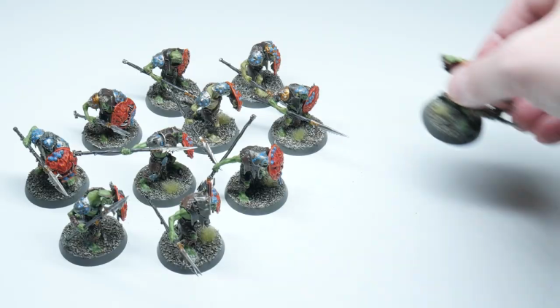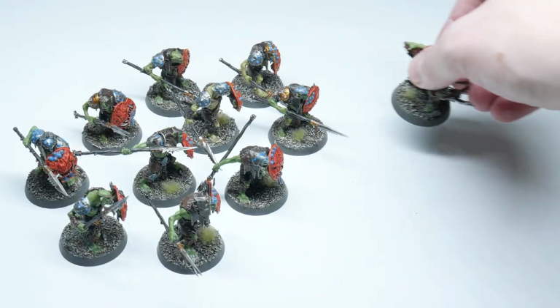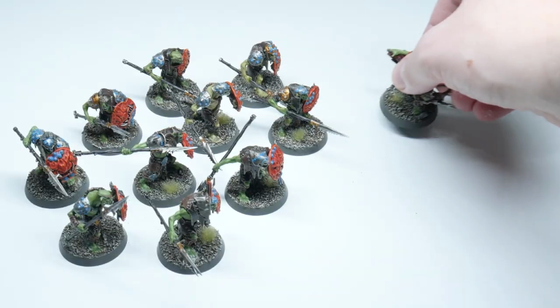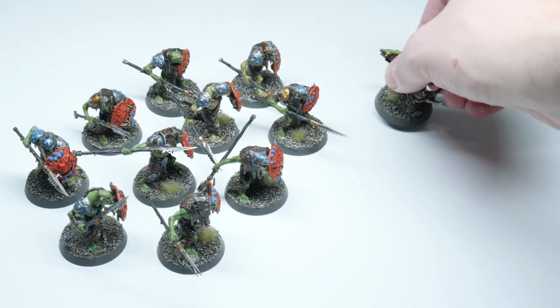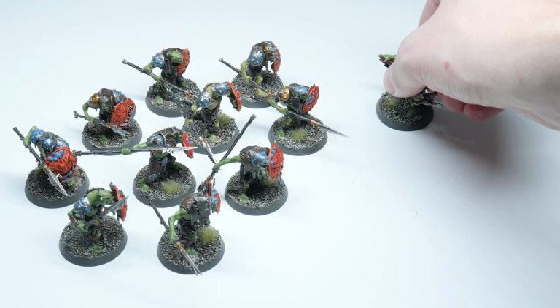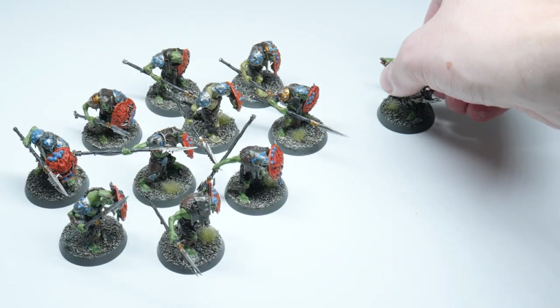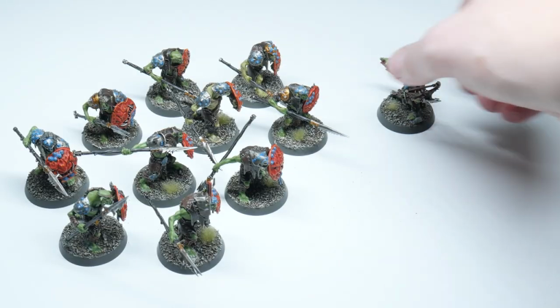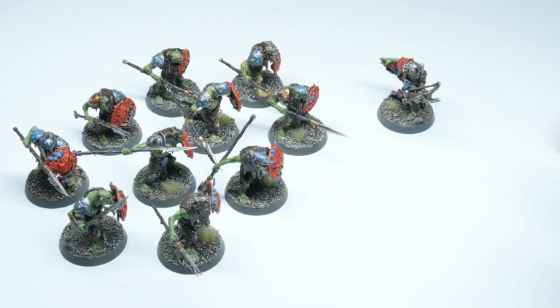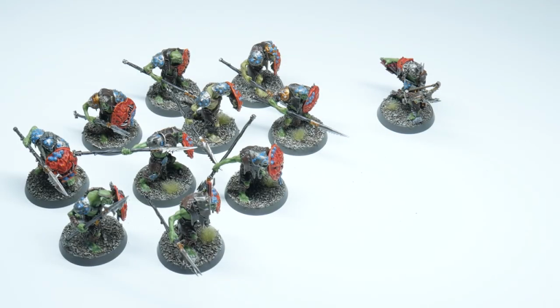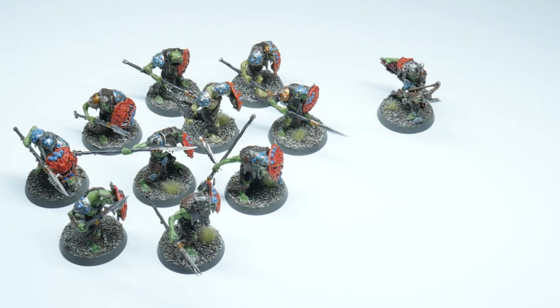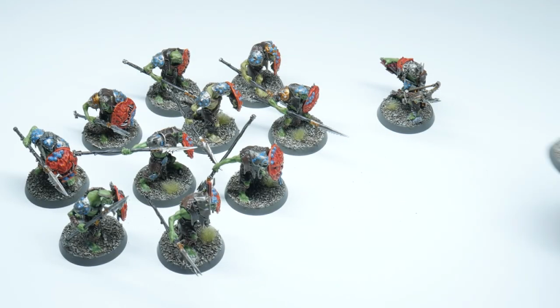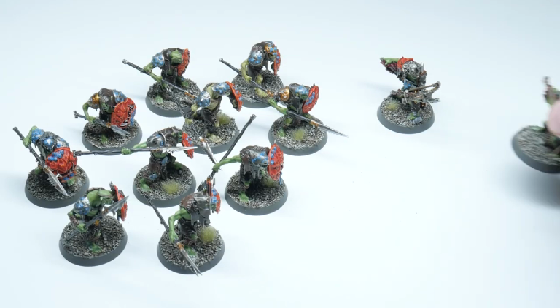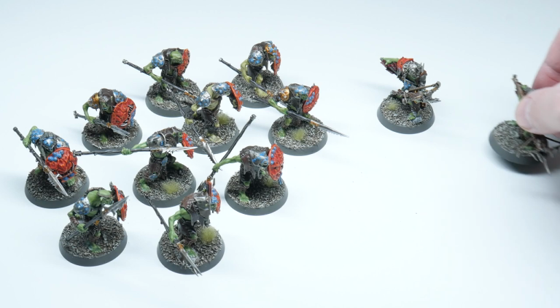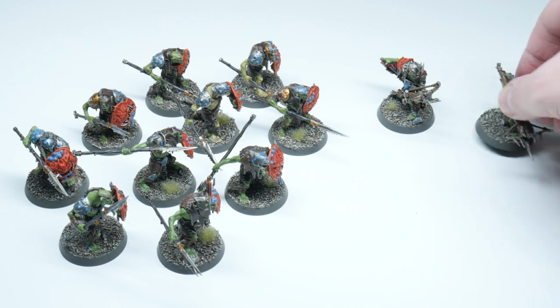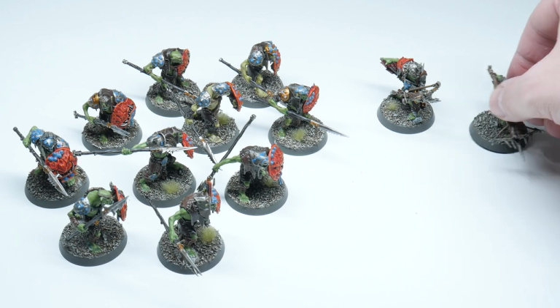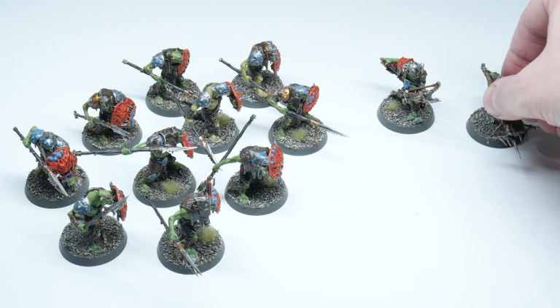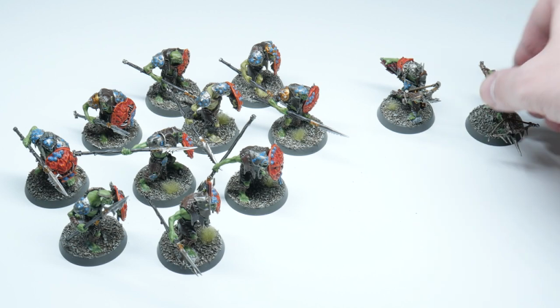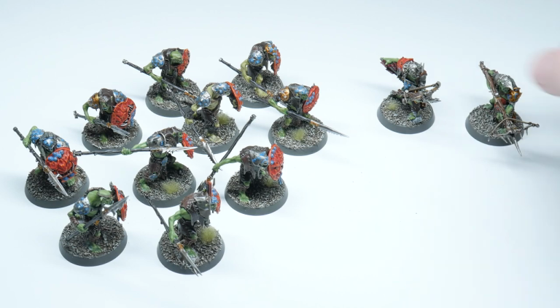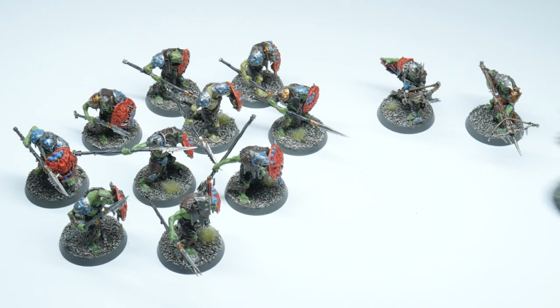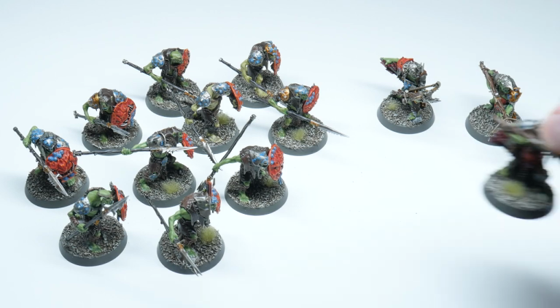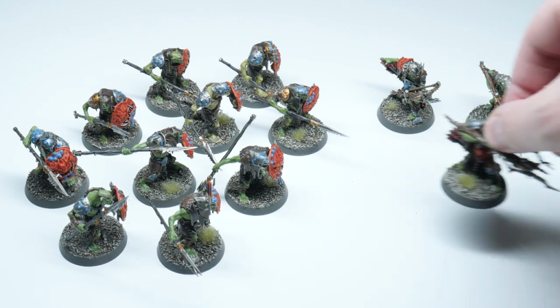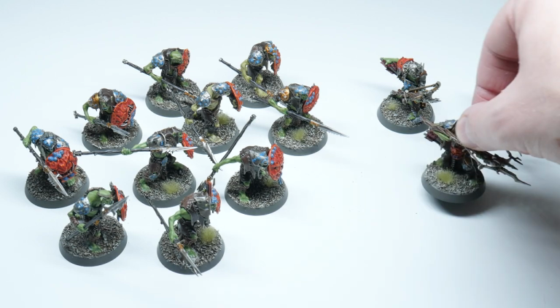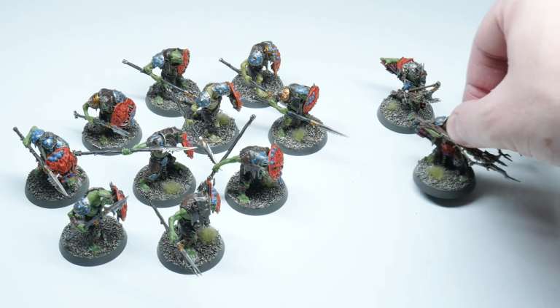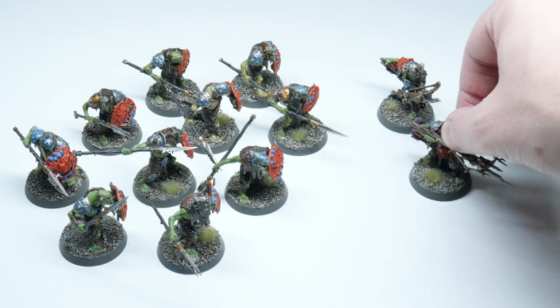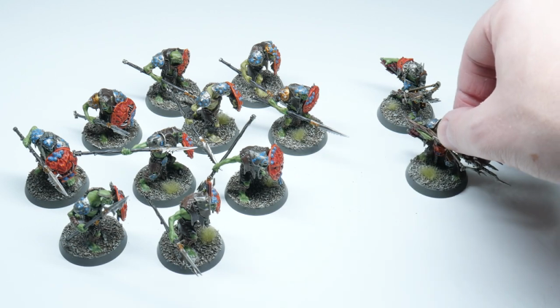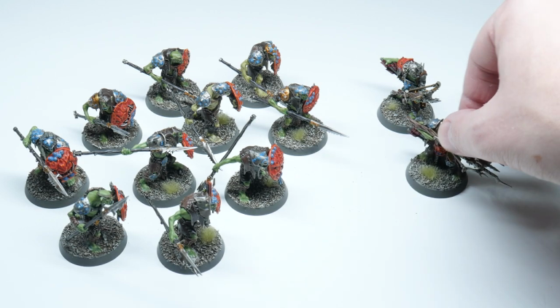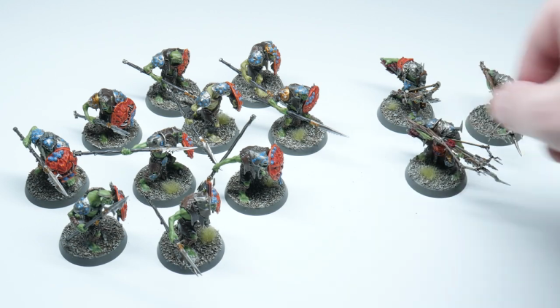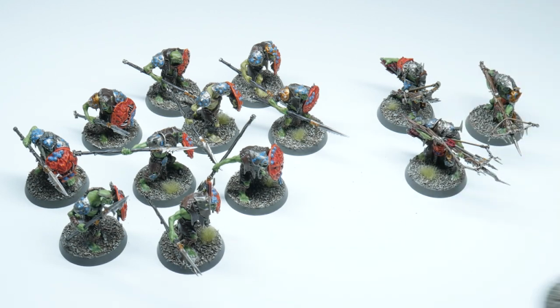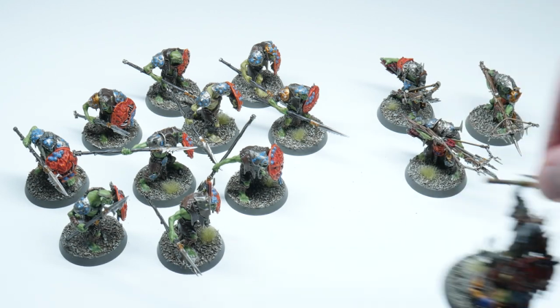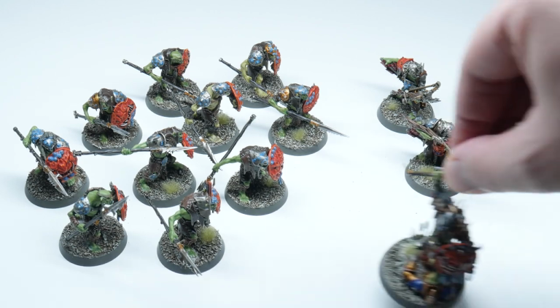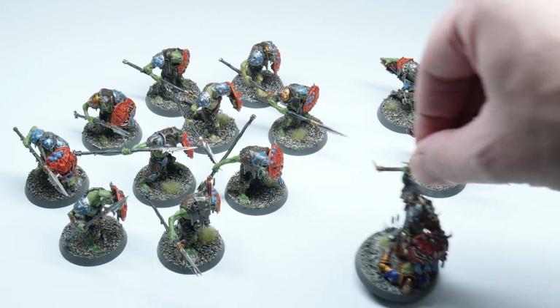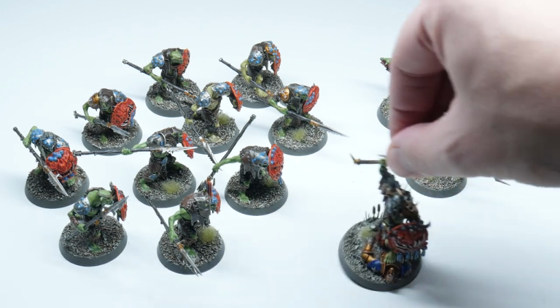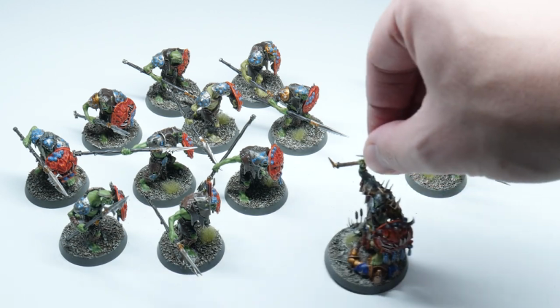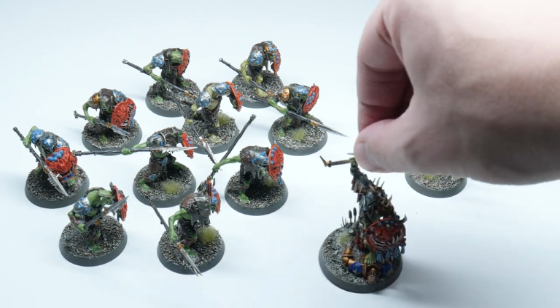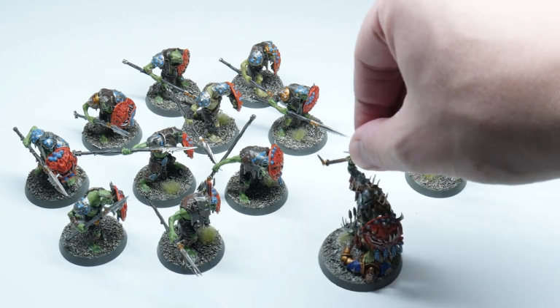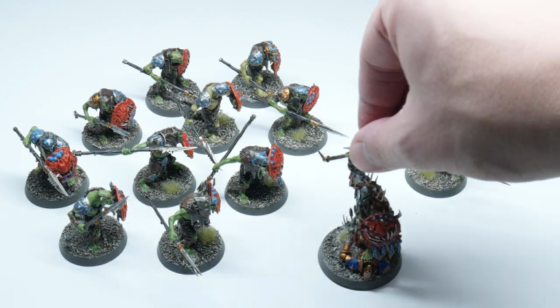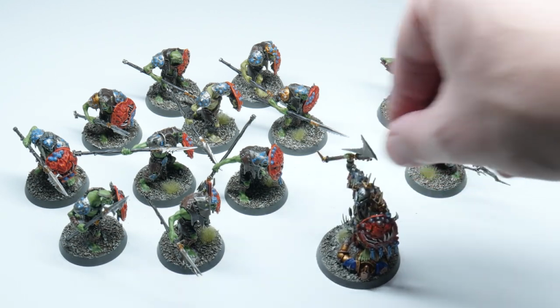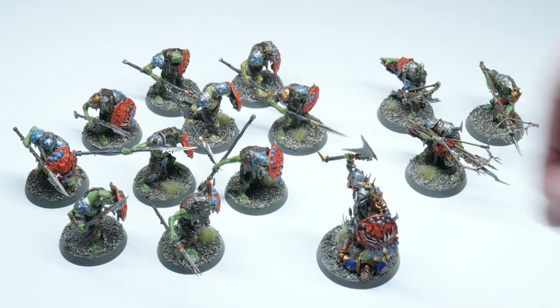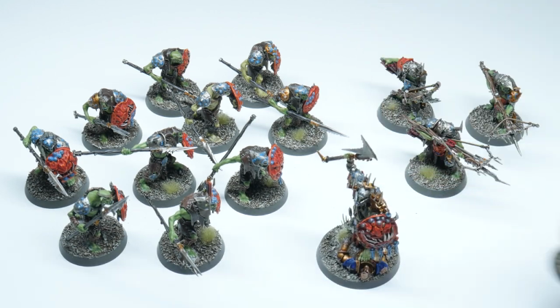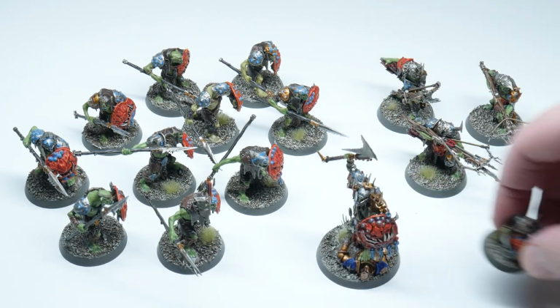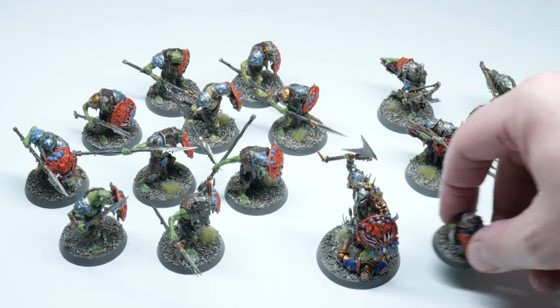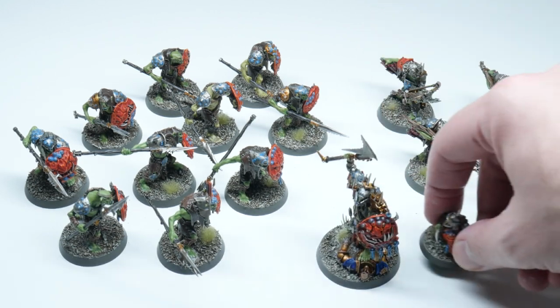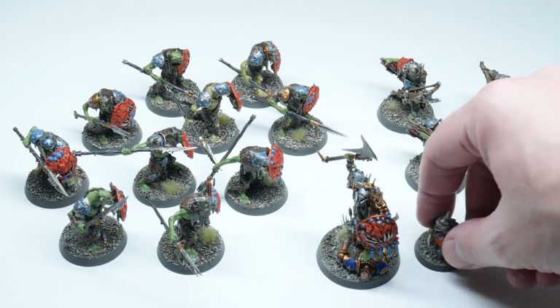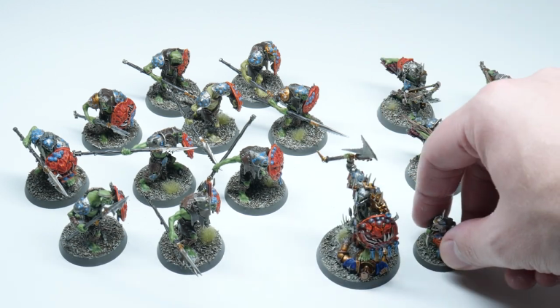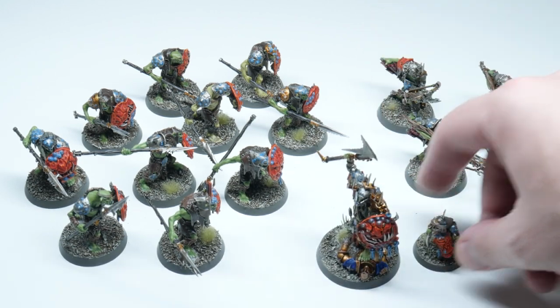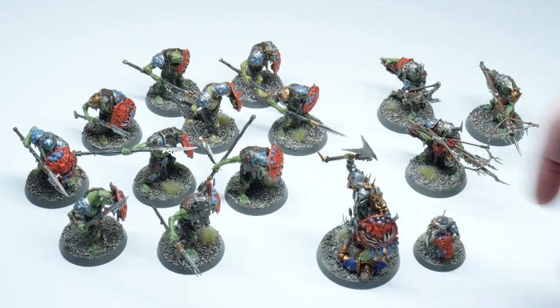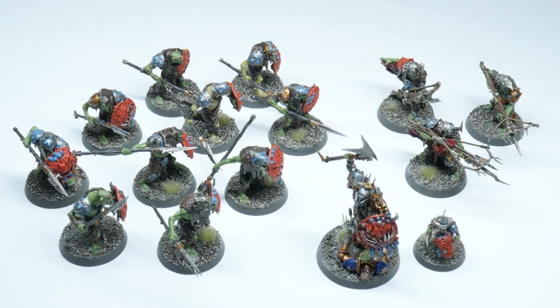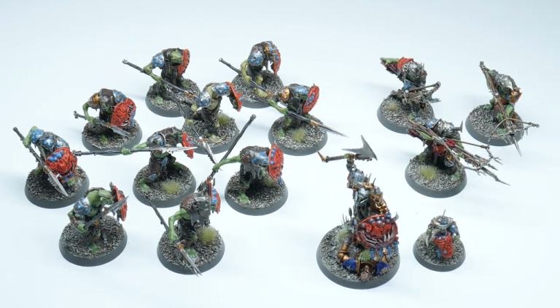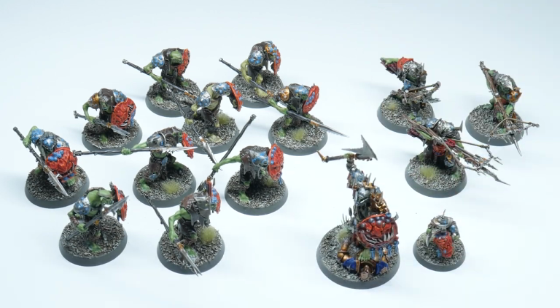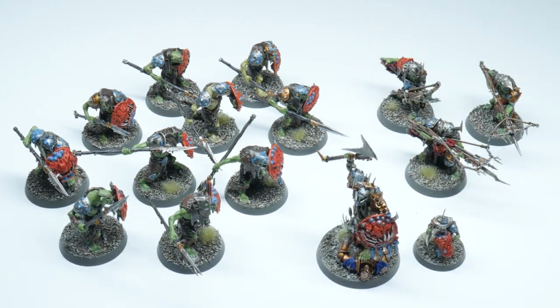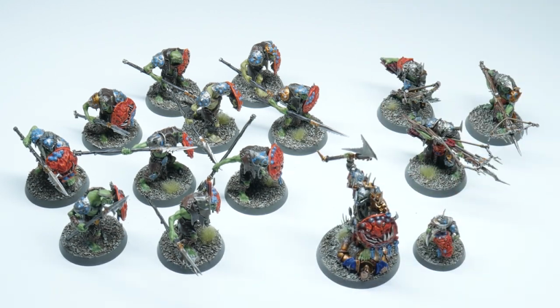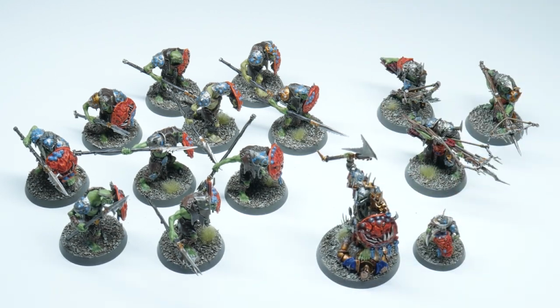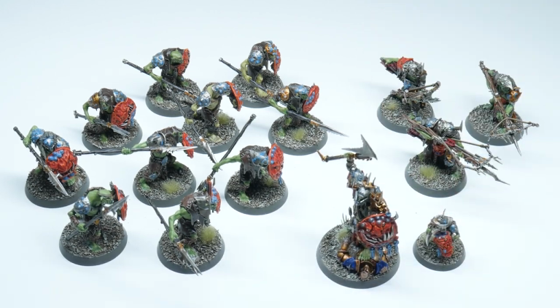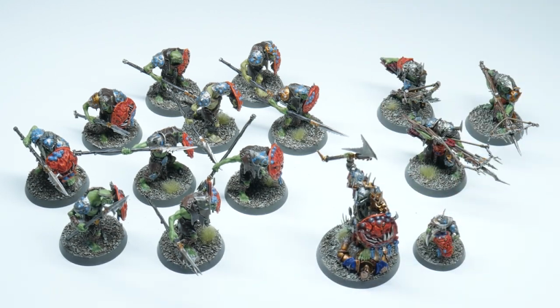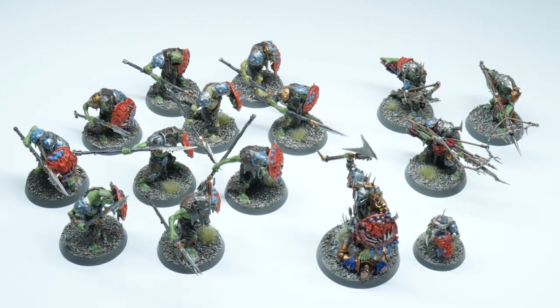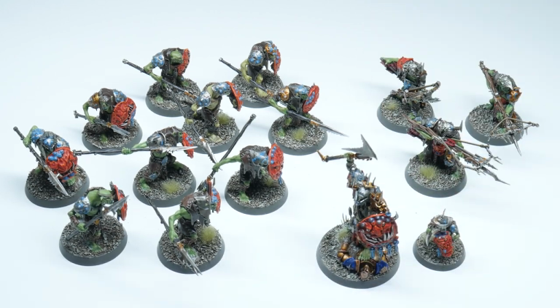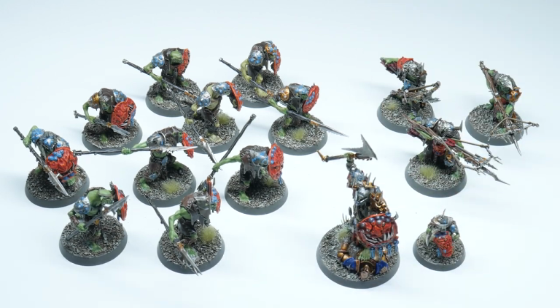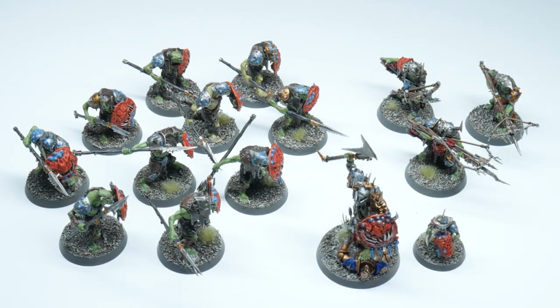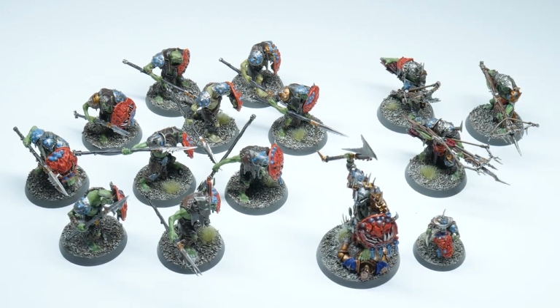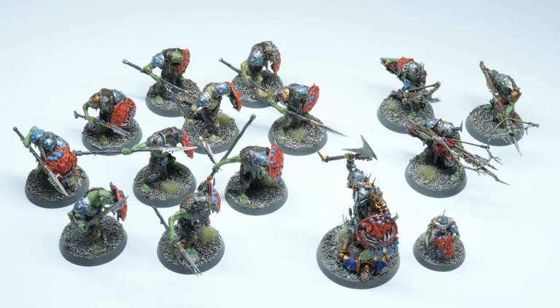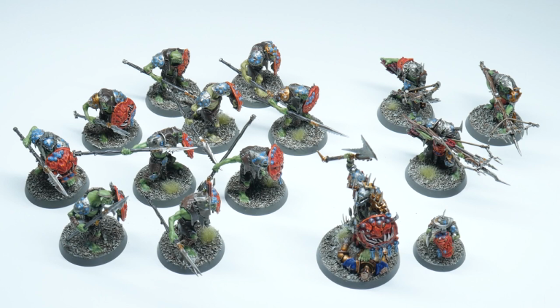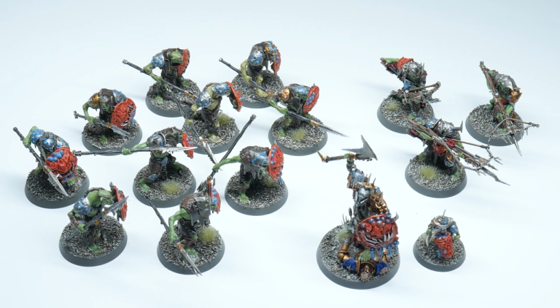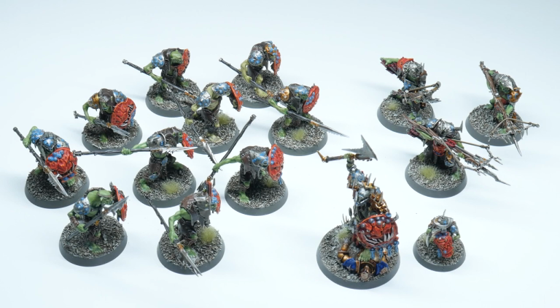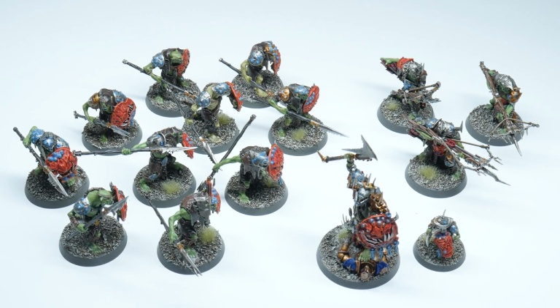You'll not only be able to paint the Gut Rippers — you can use what I show you in this video to paint some of the other units you'll find in the army as well.